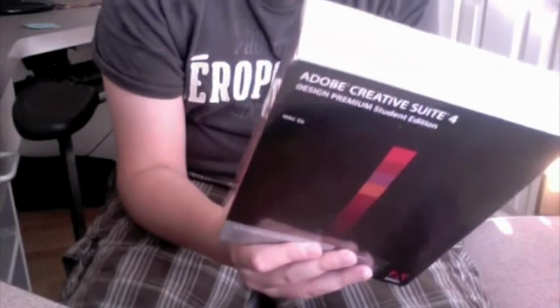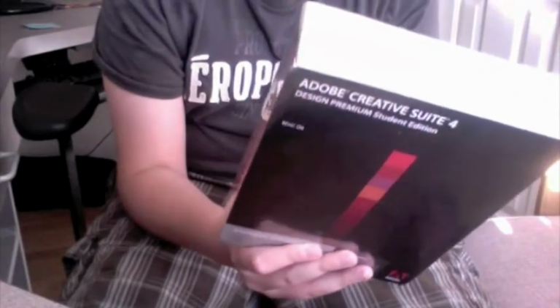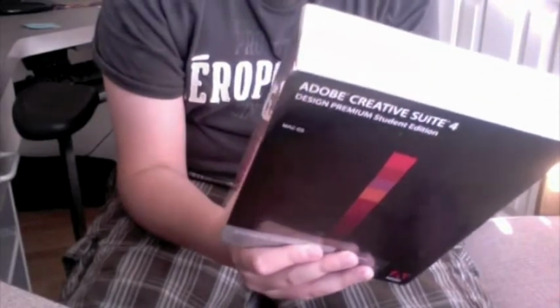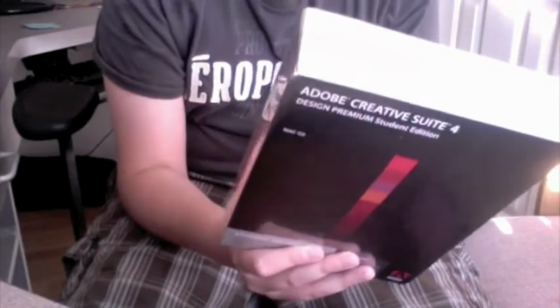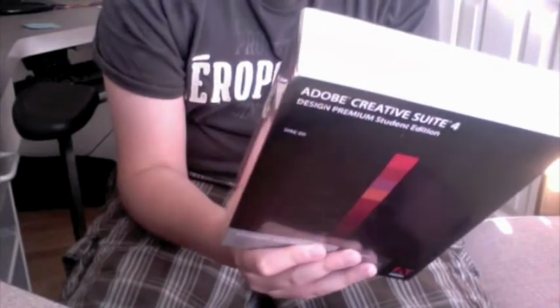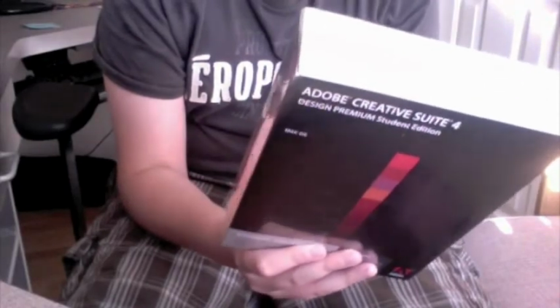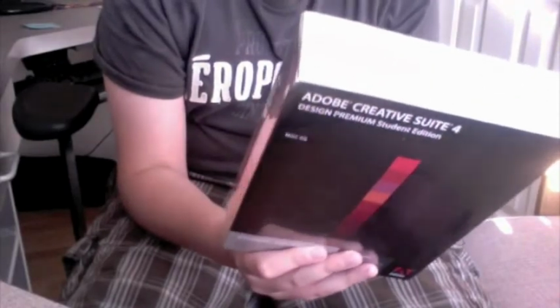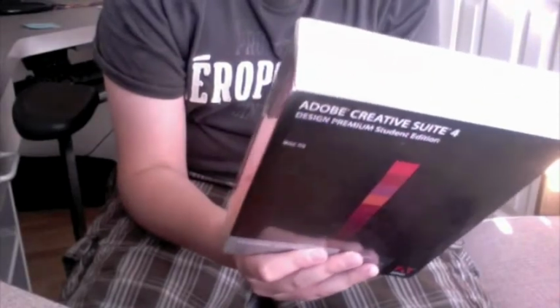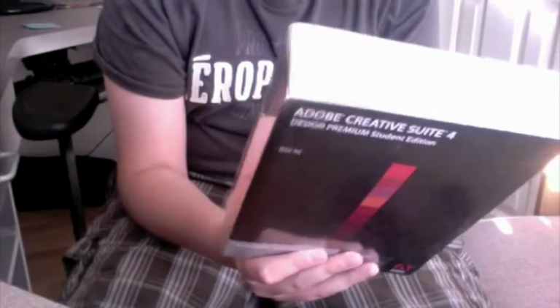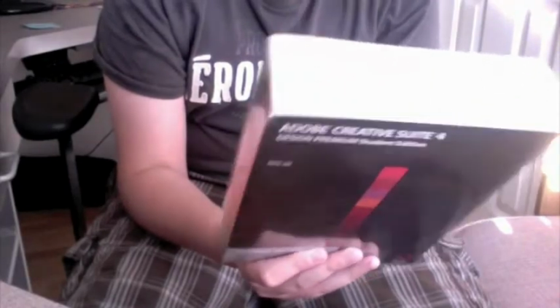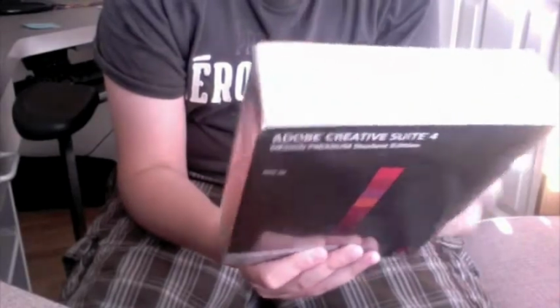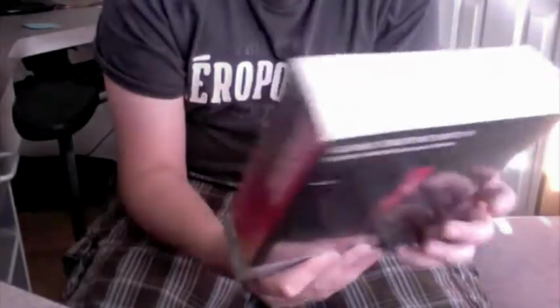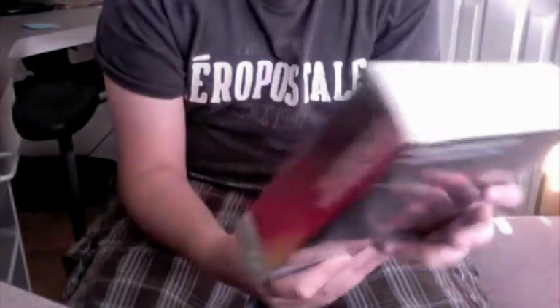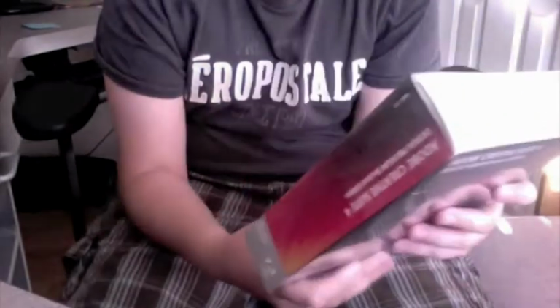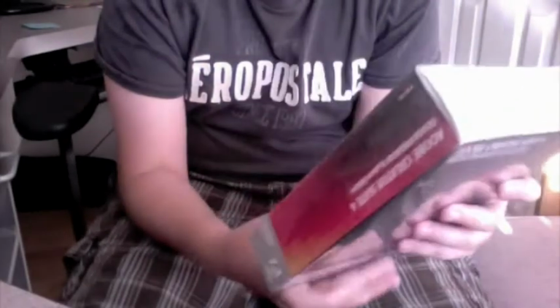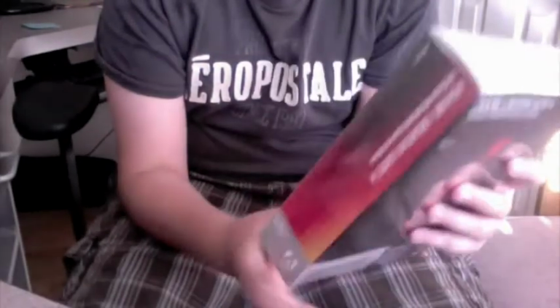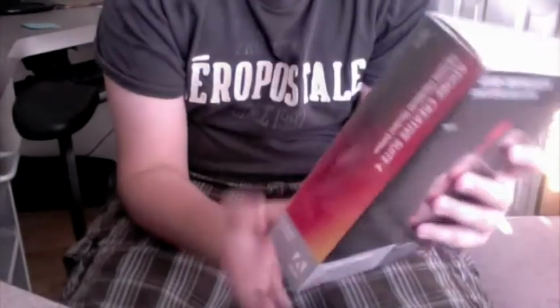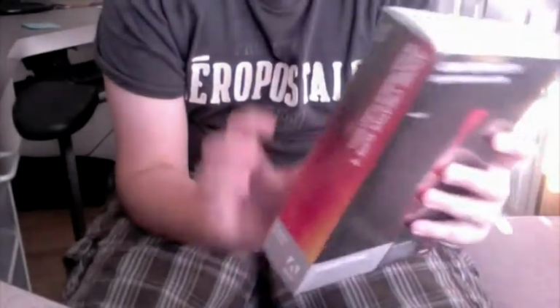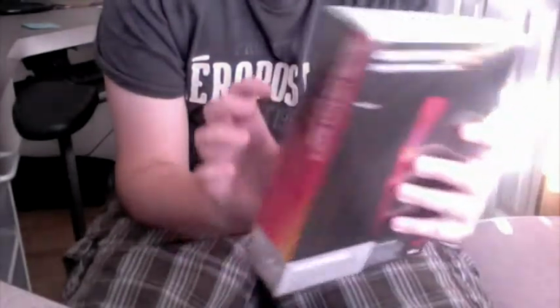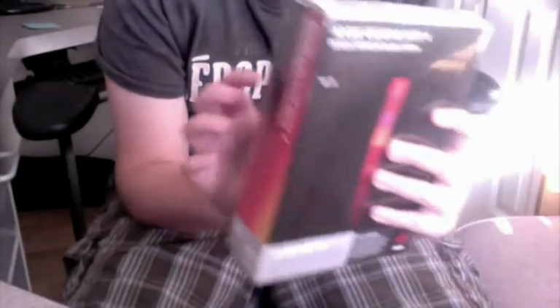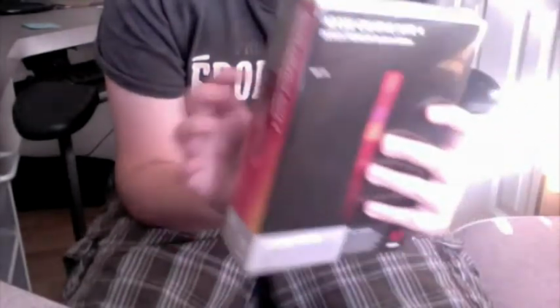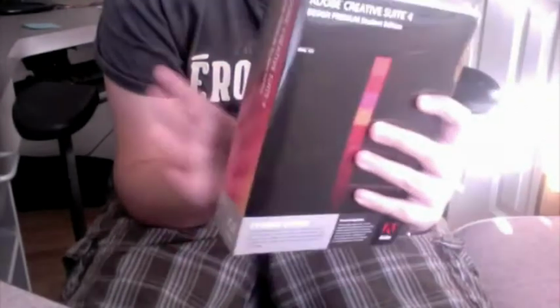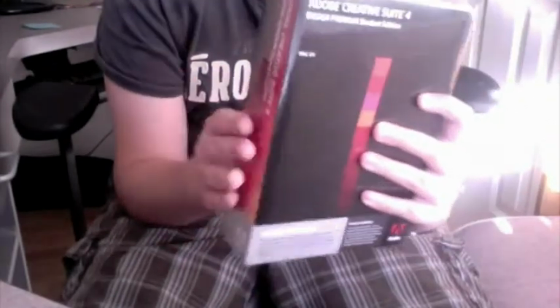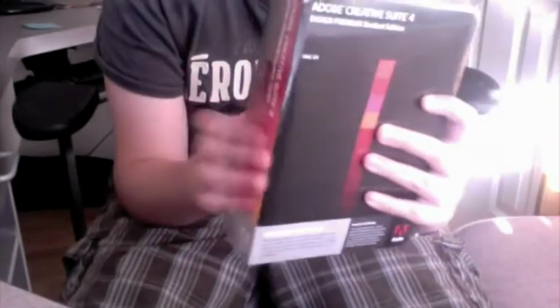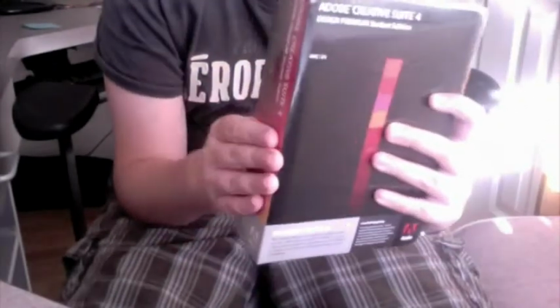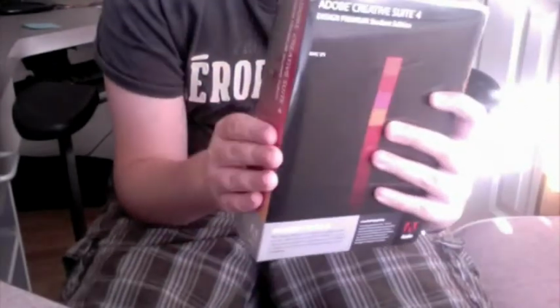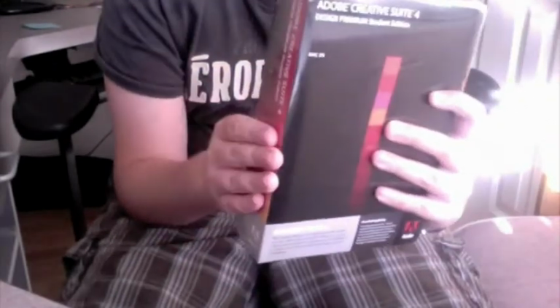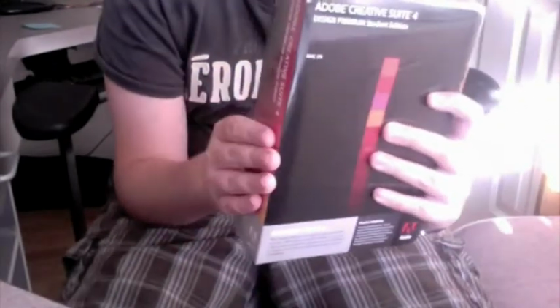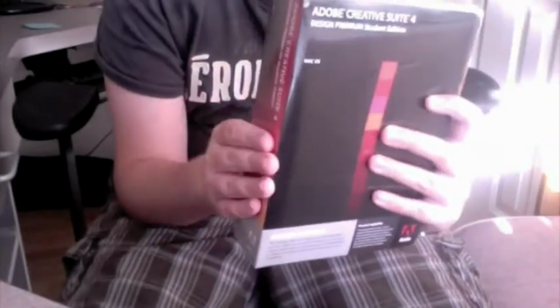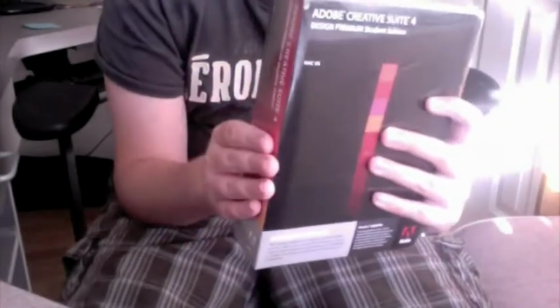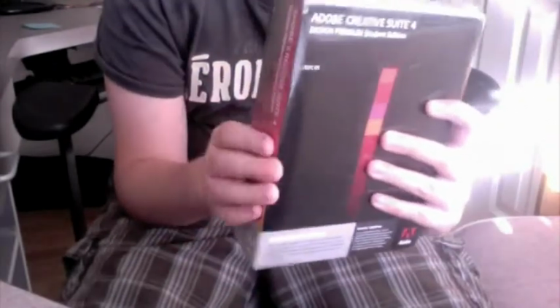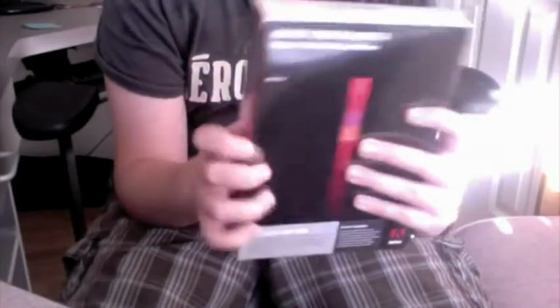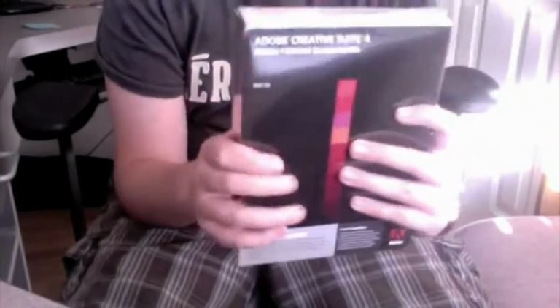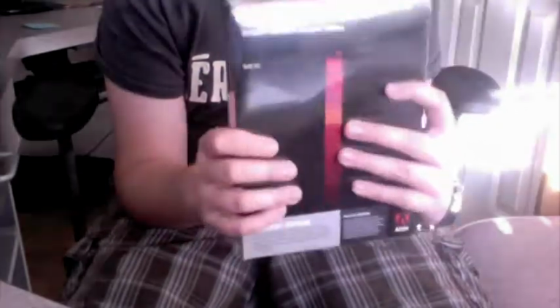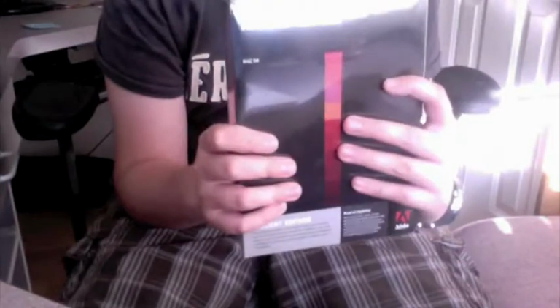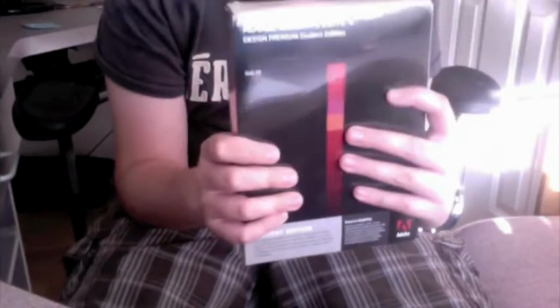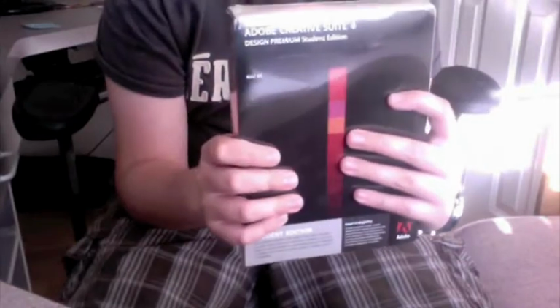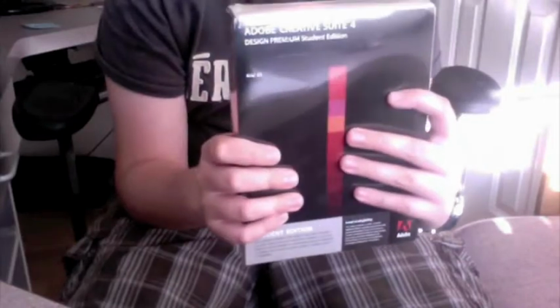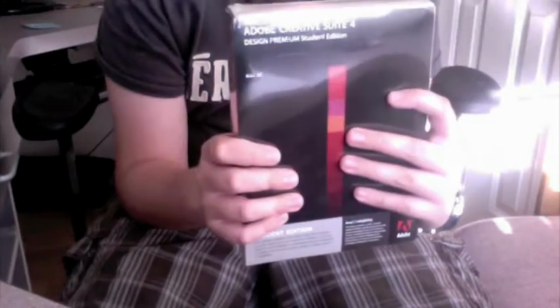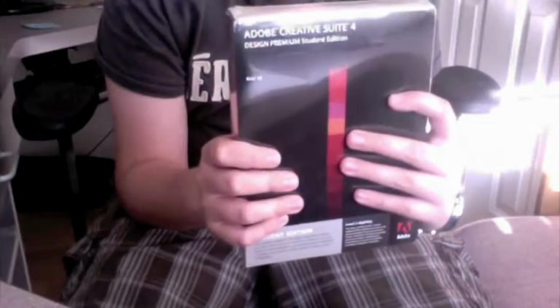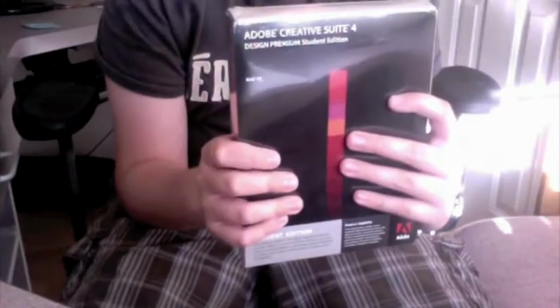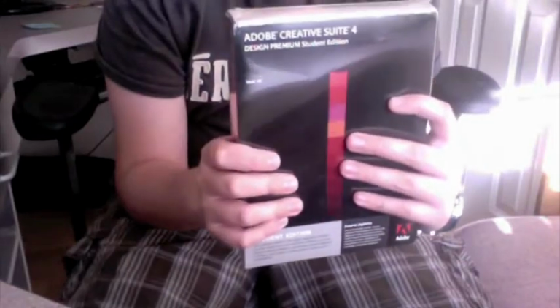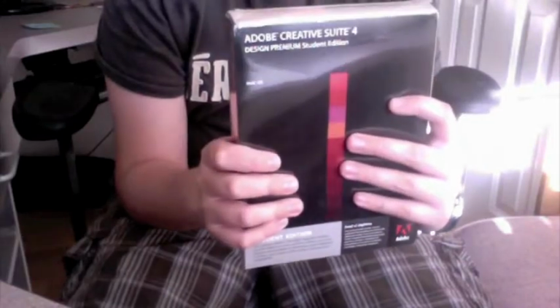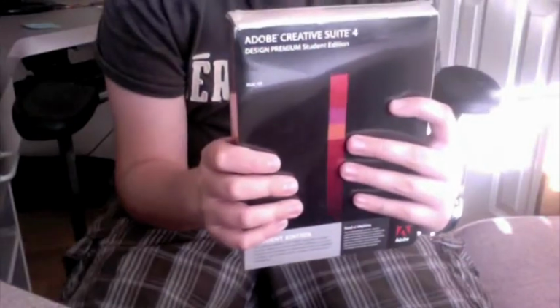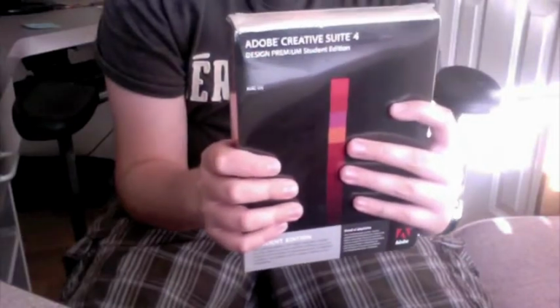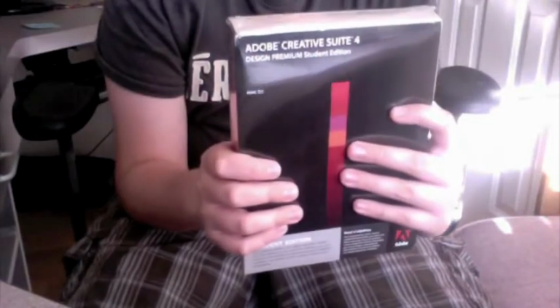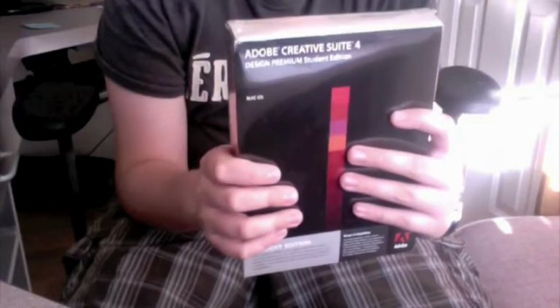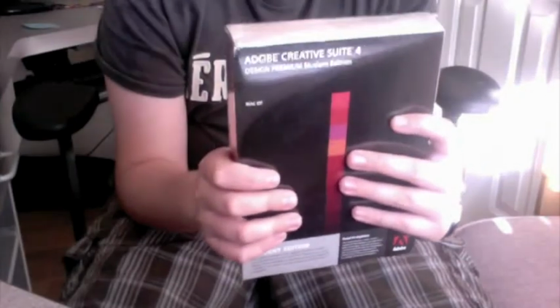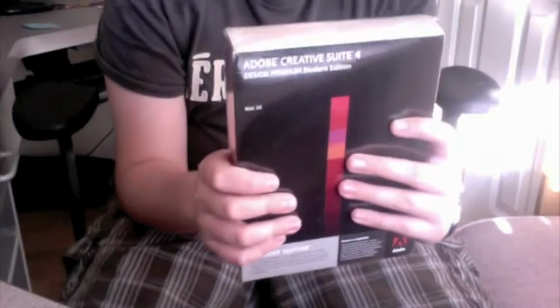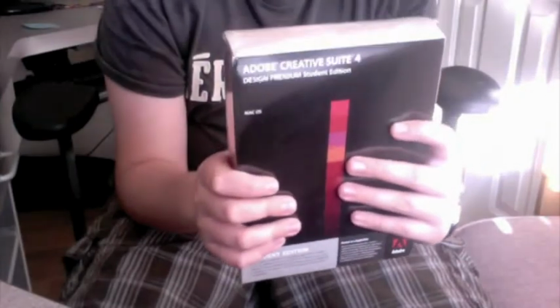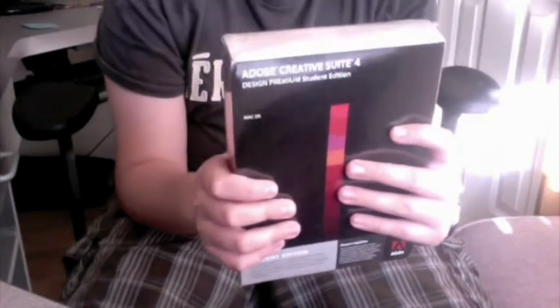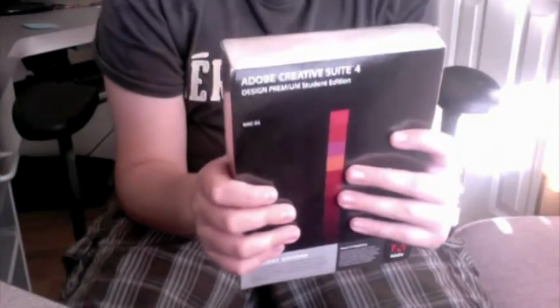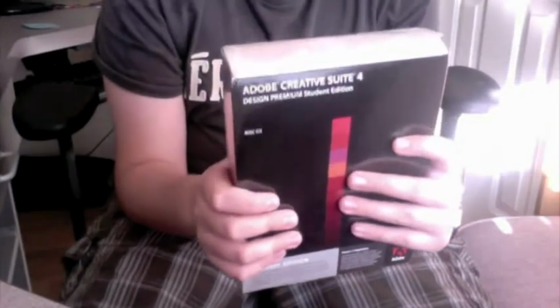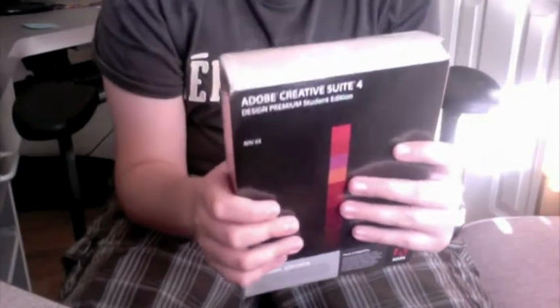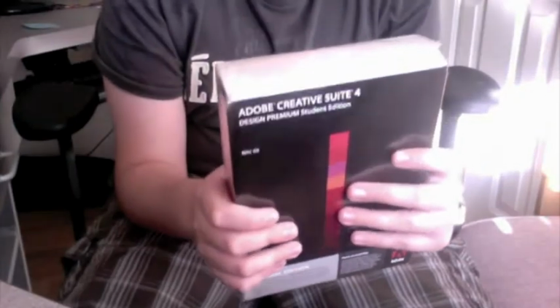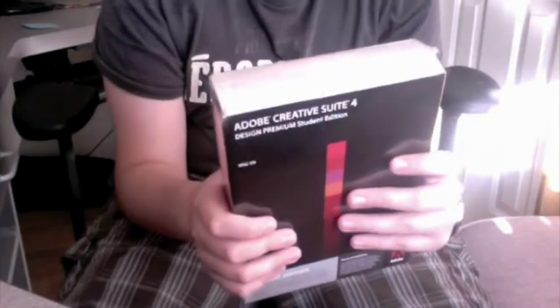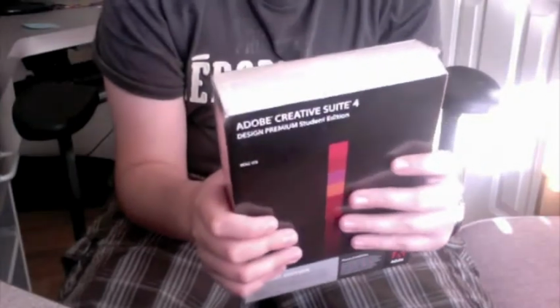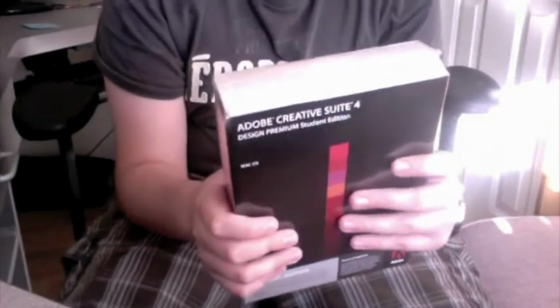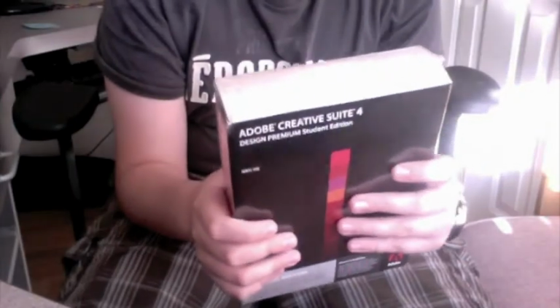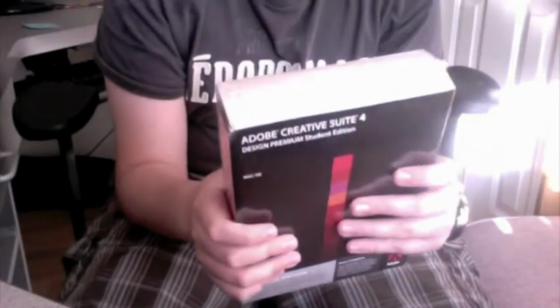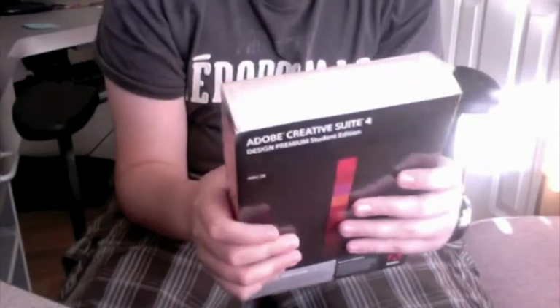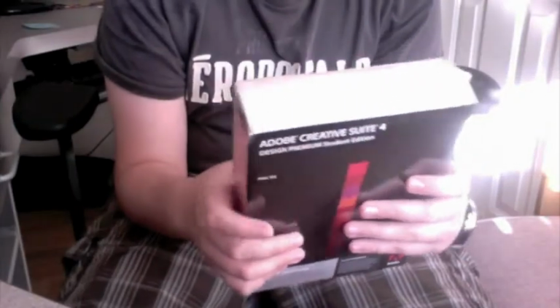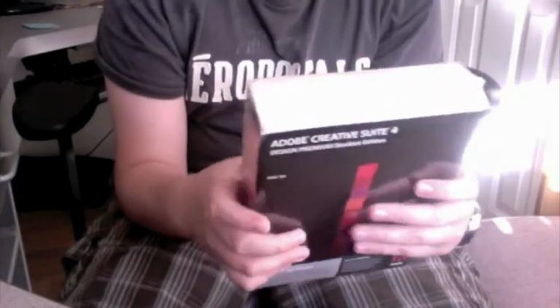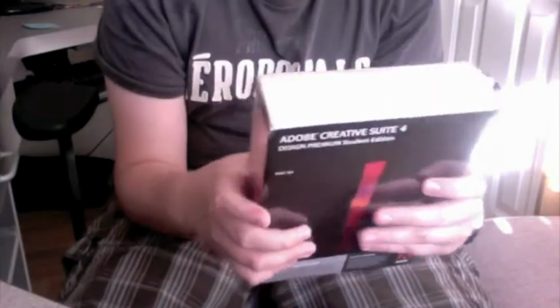That's a shame, because I actually like manuals that come with the software more than ones that are online. But yeah, let's open up the package.